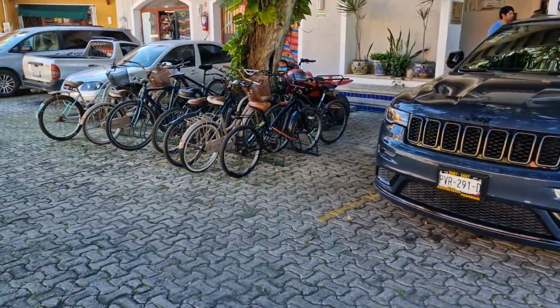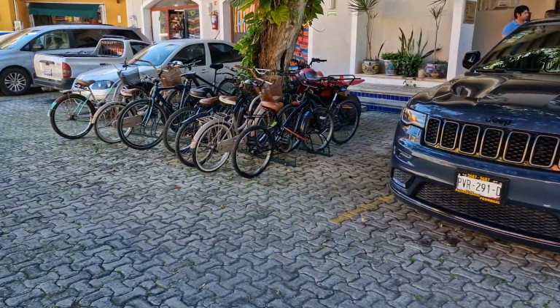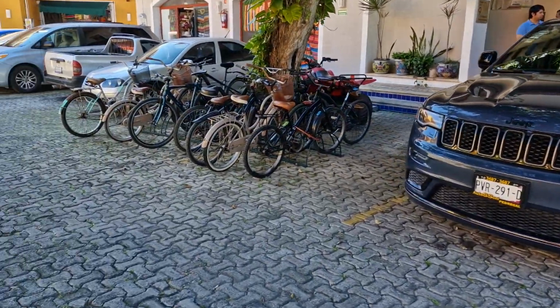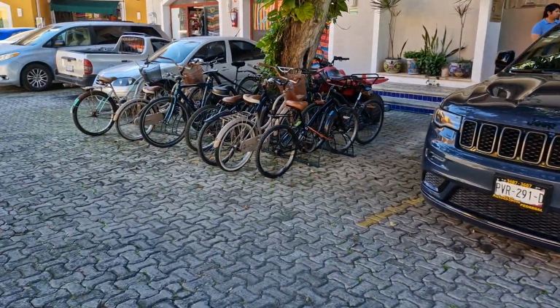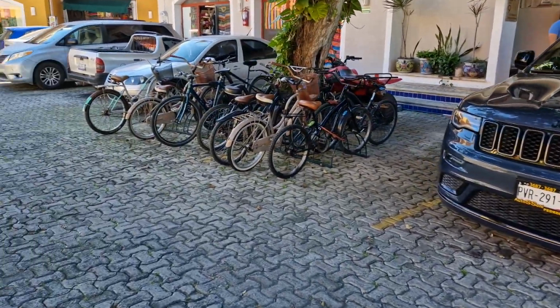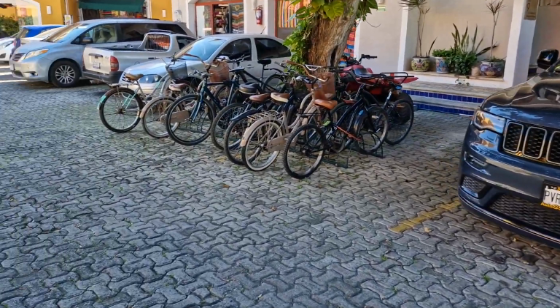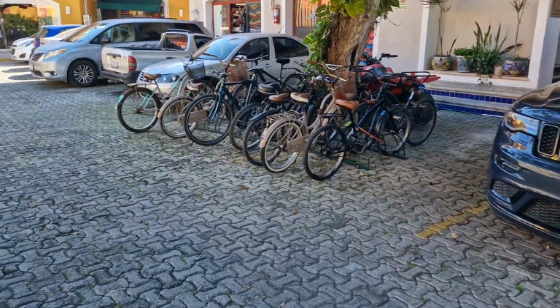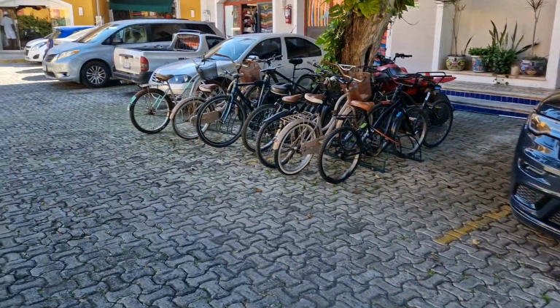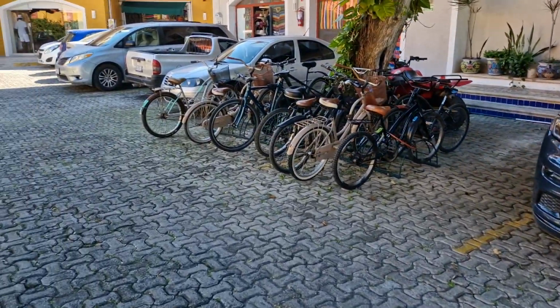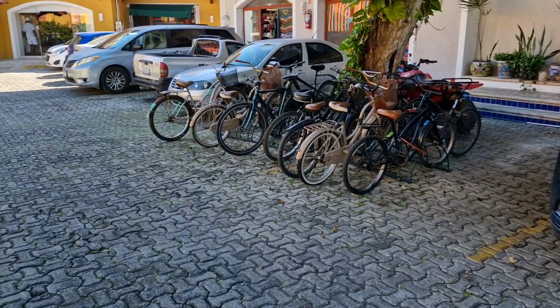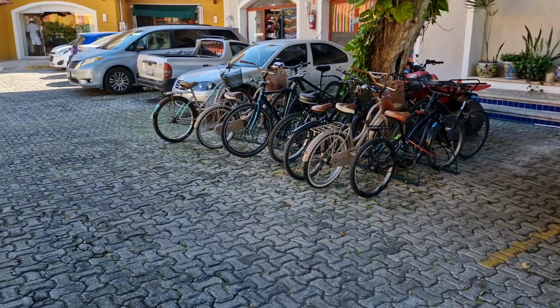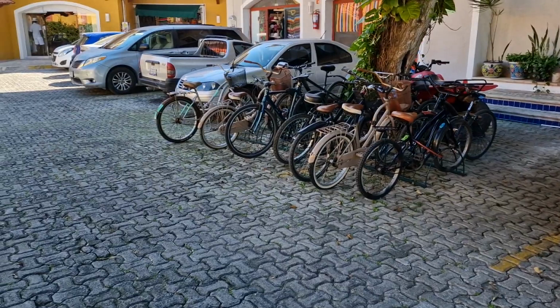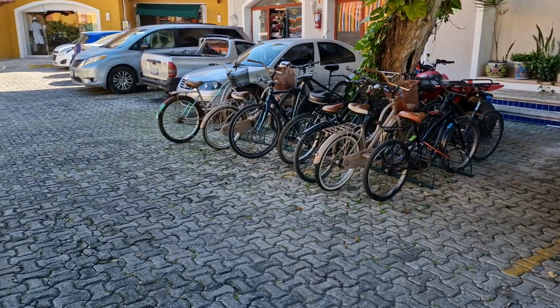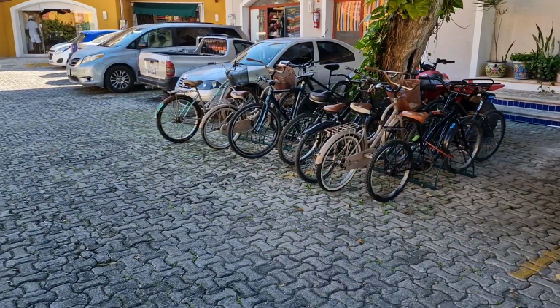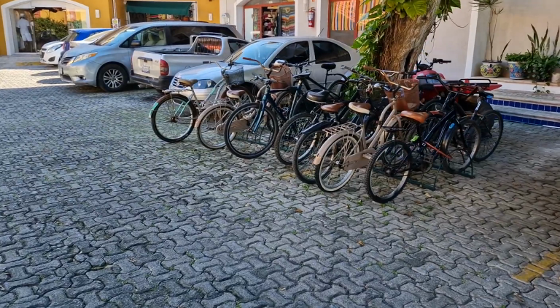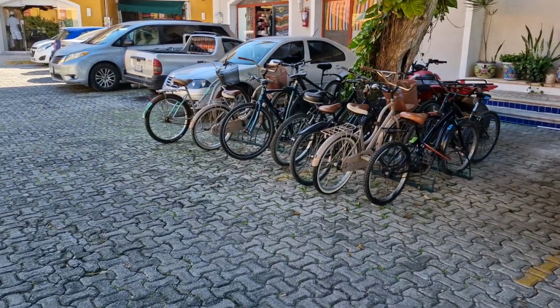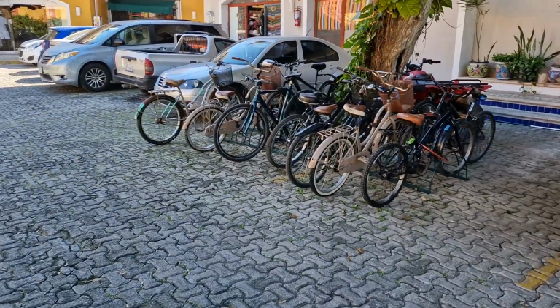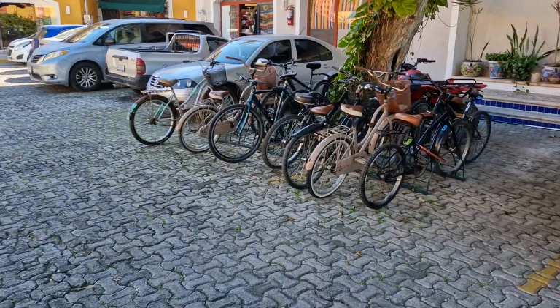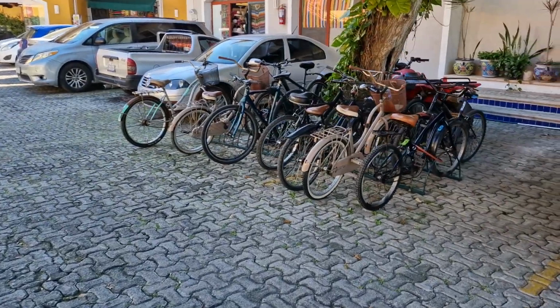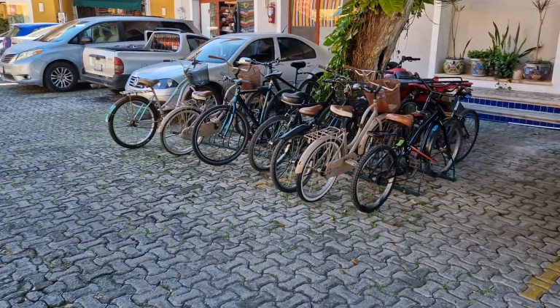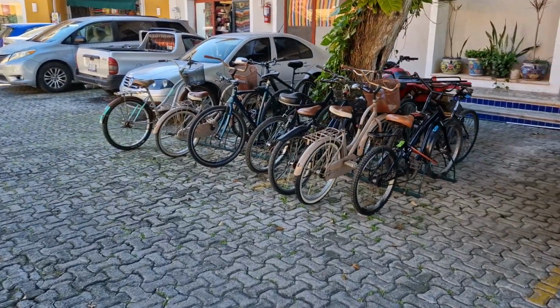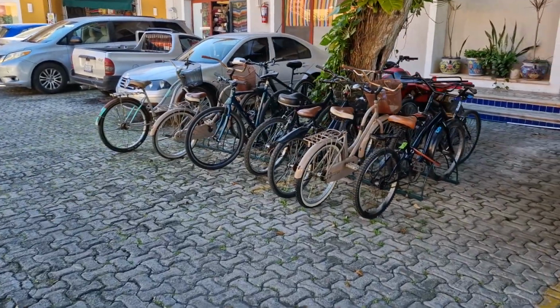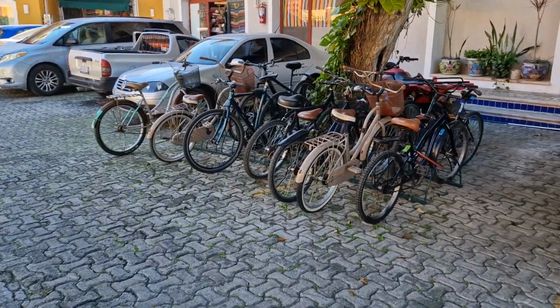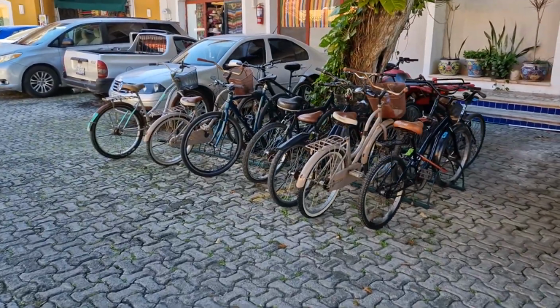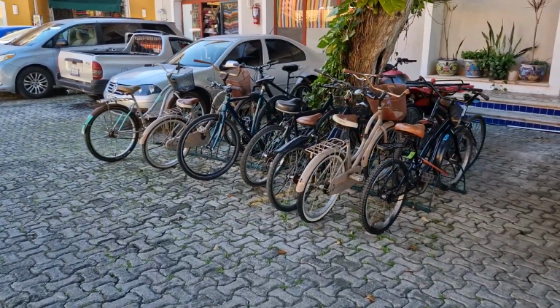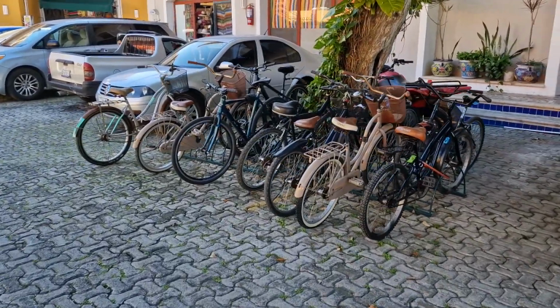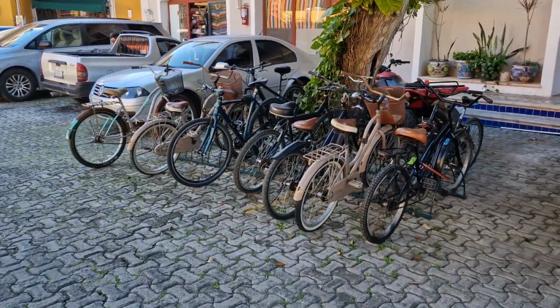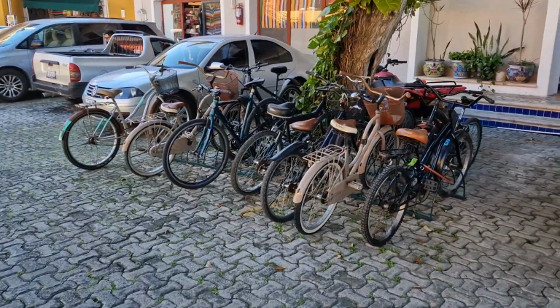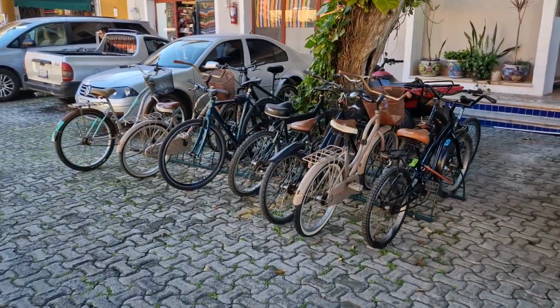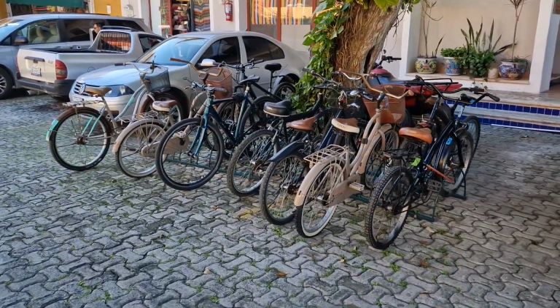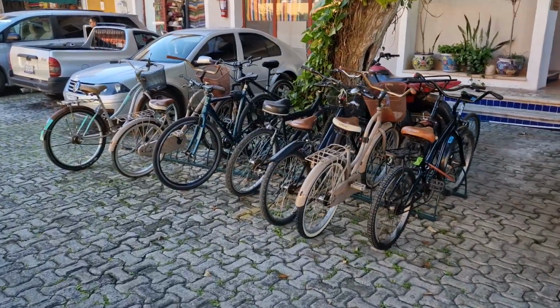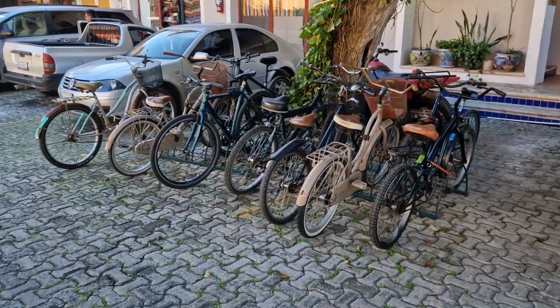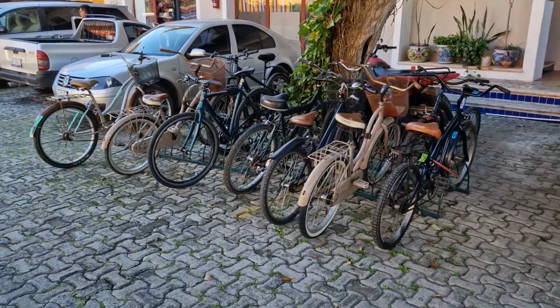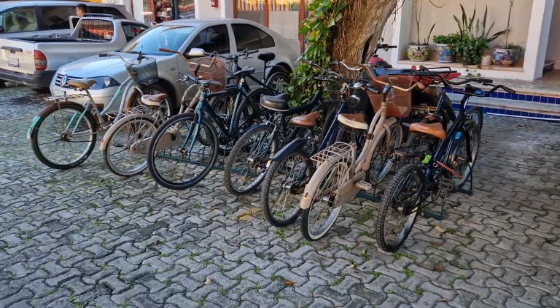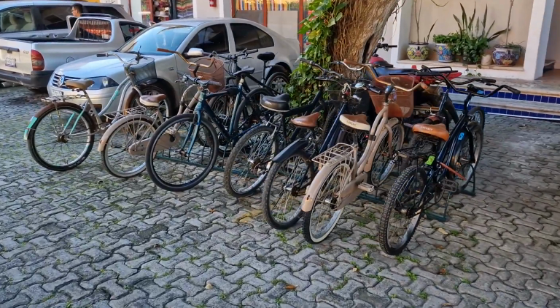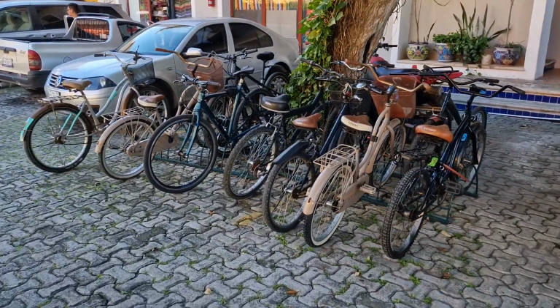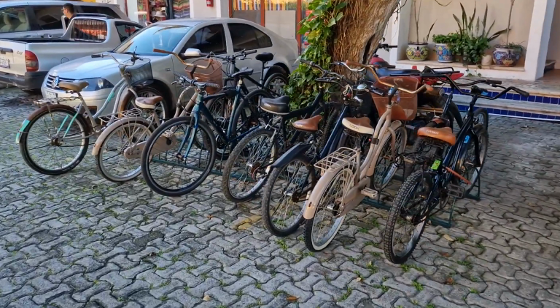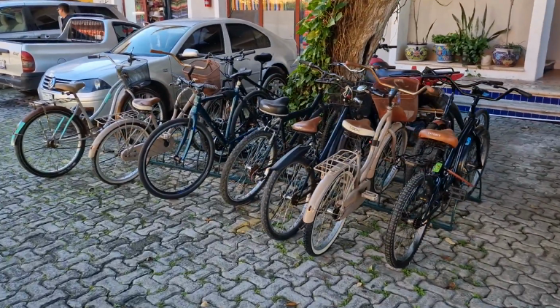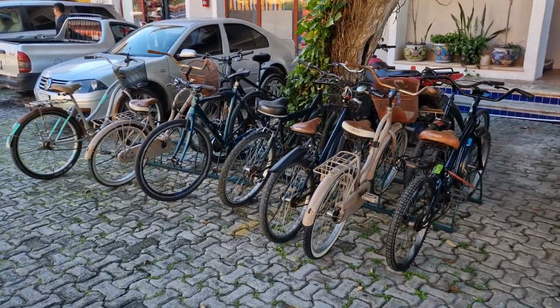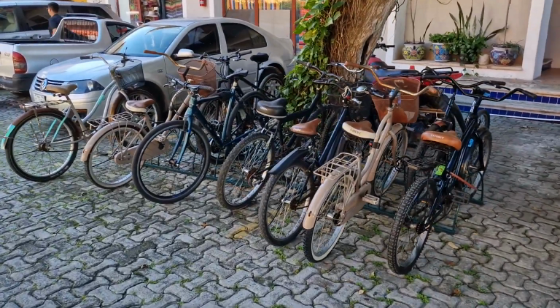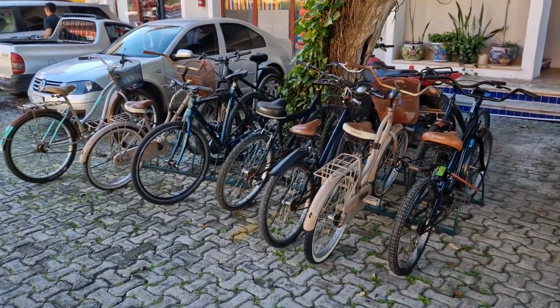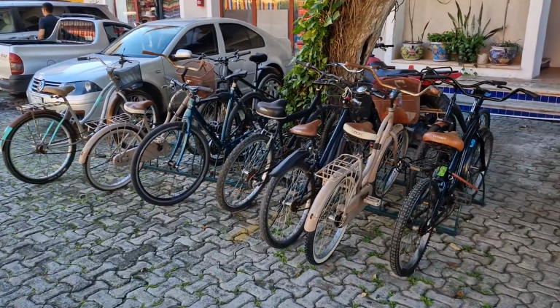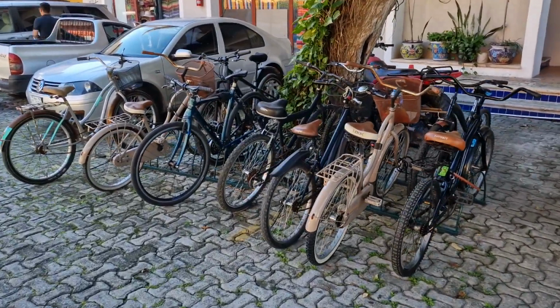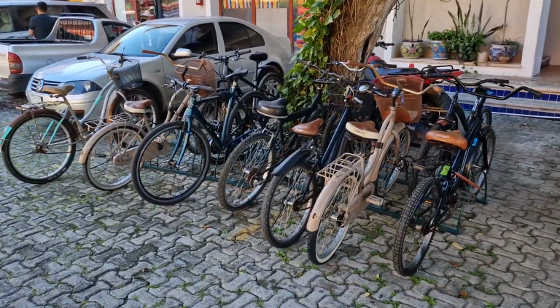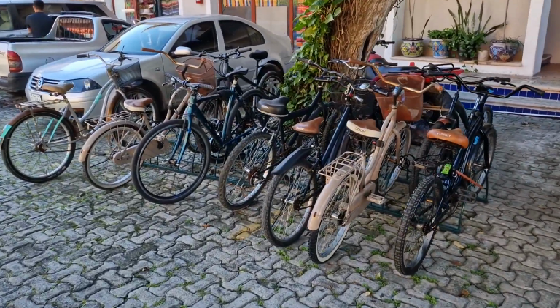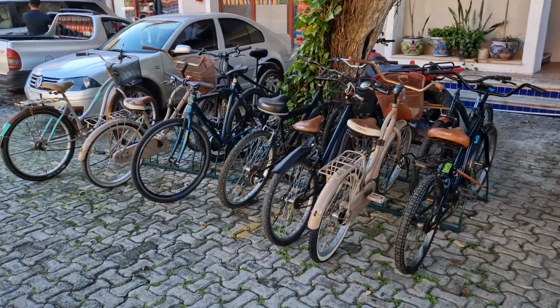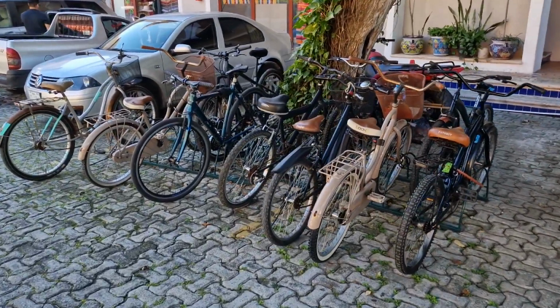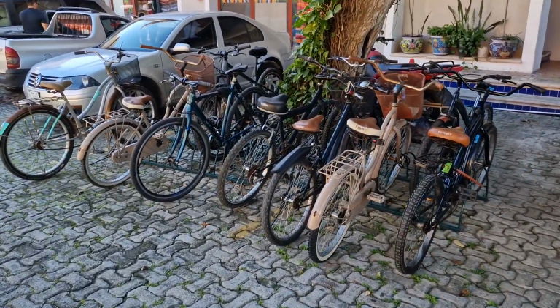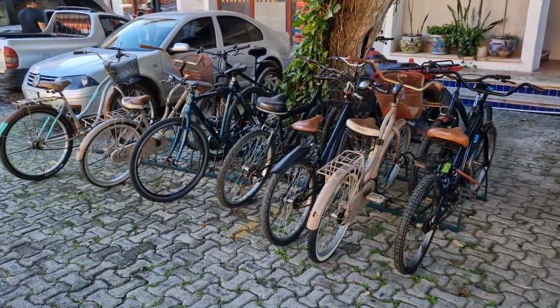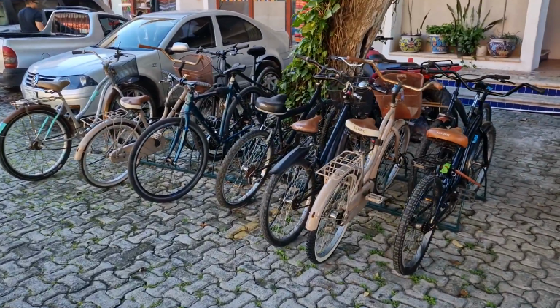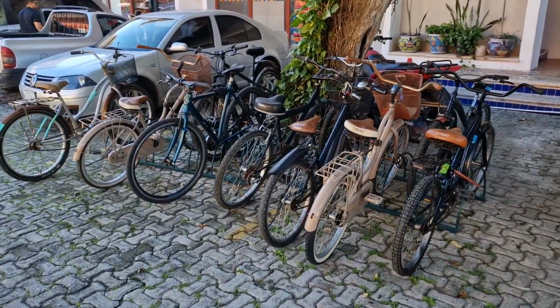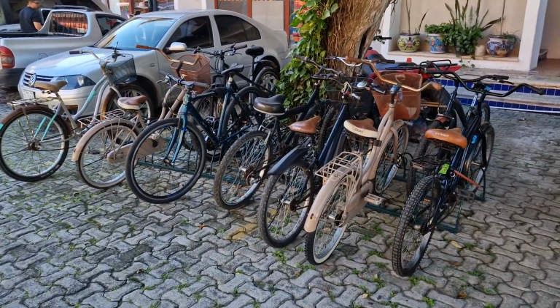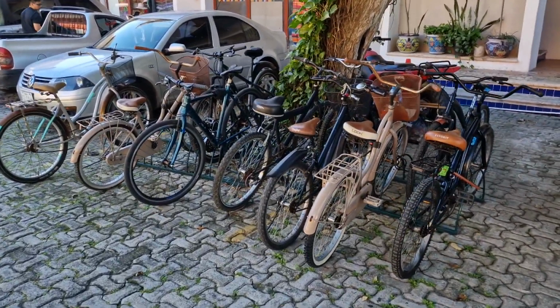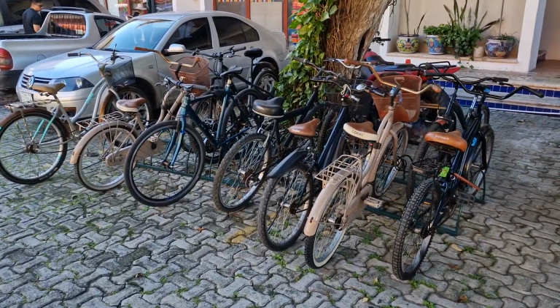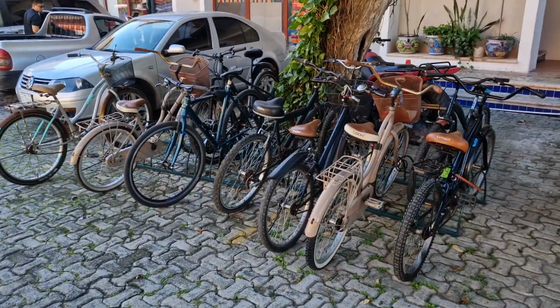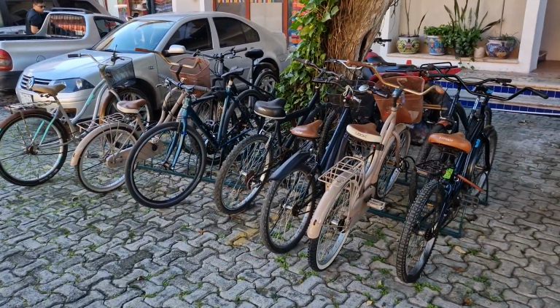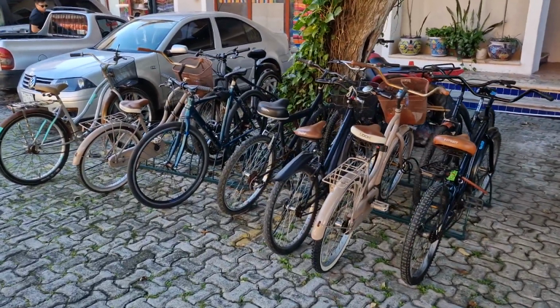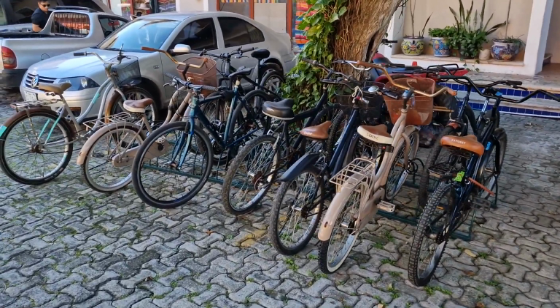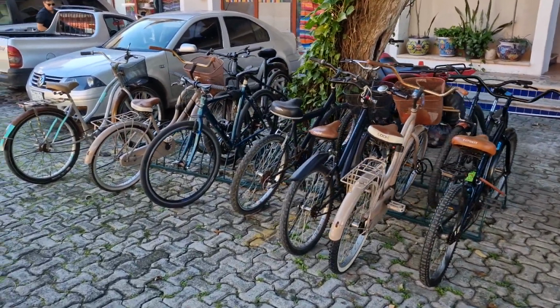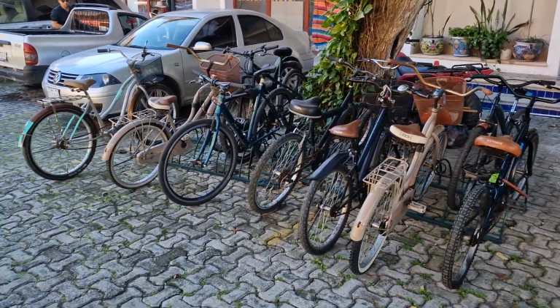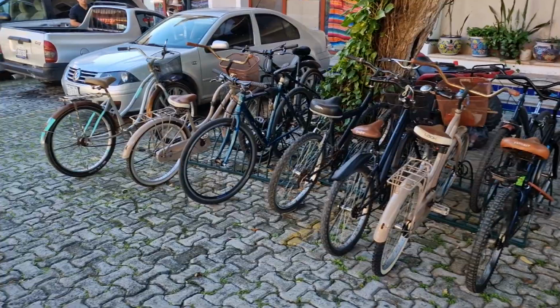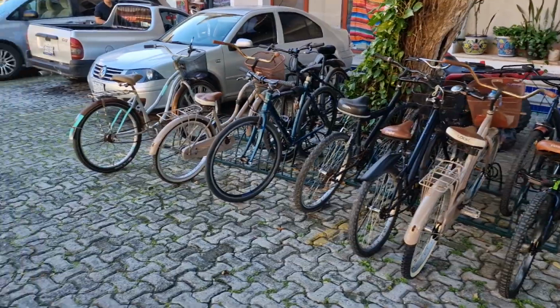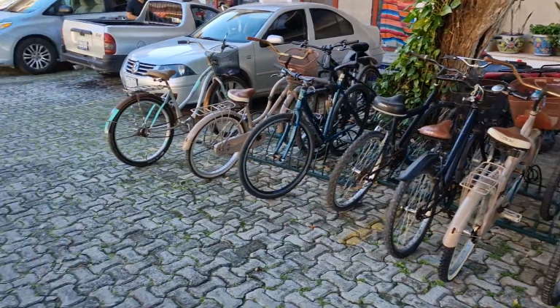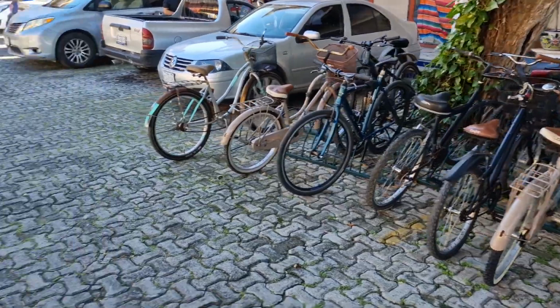Bicycles if you want to stretch your legs here — get yourself on a bicycle. There's a little quad bike at the back as well.